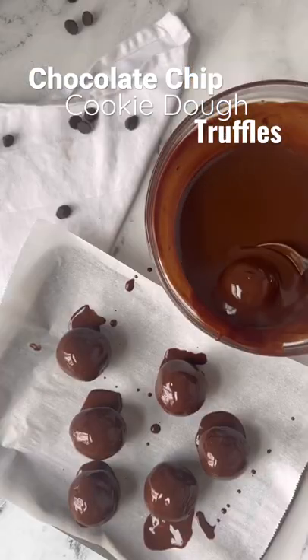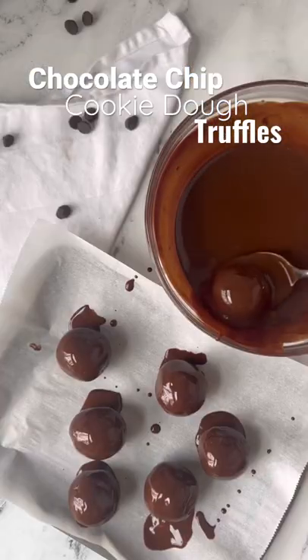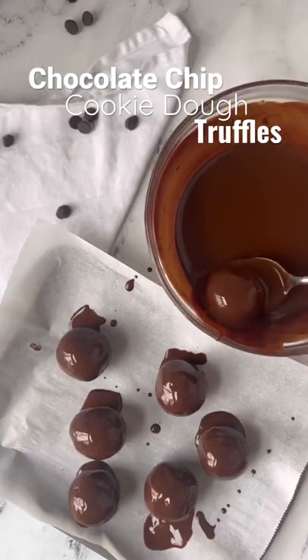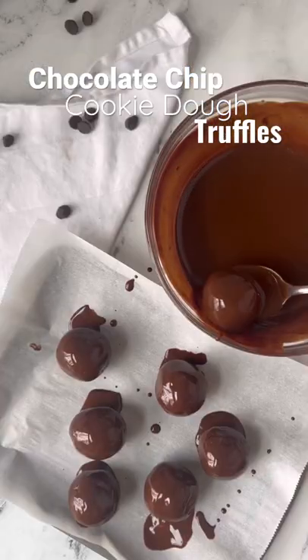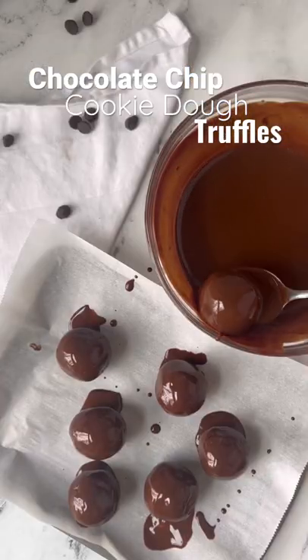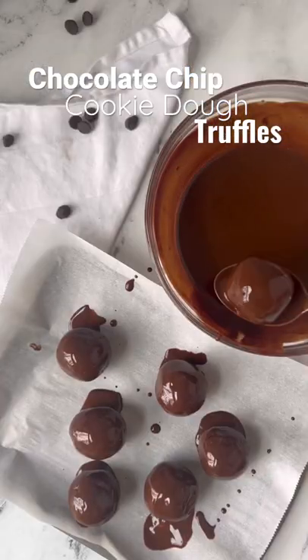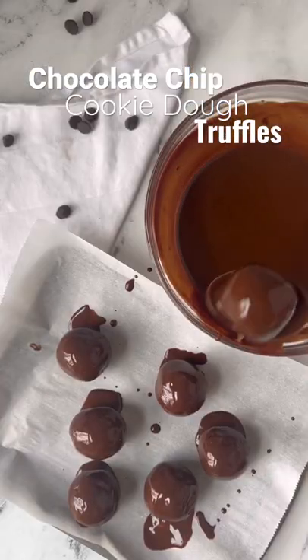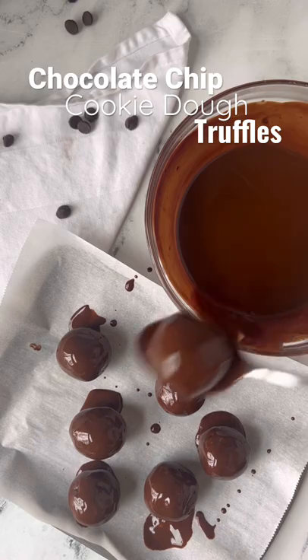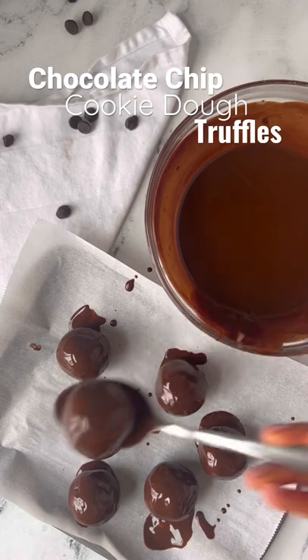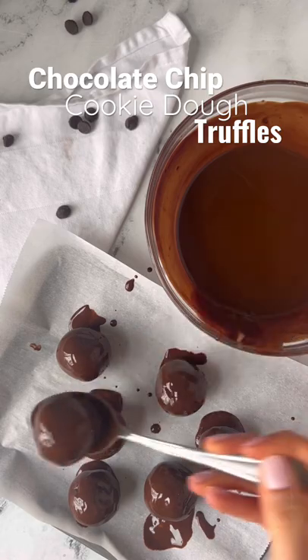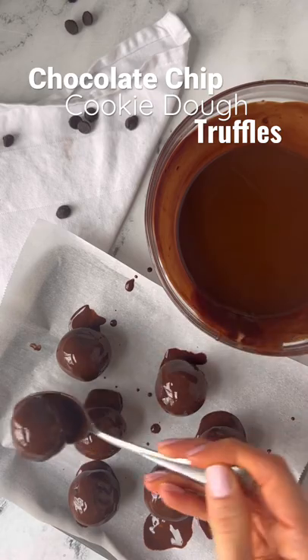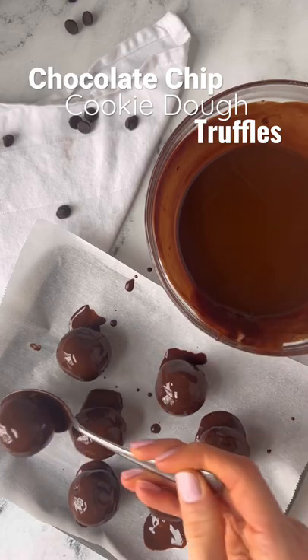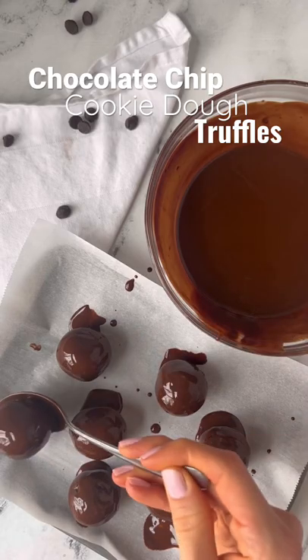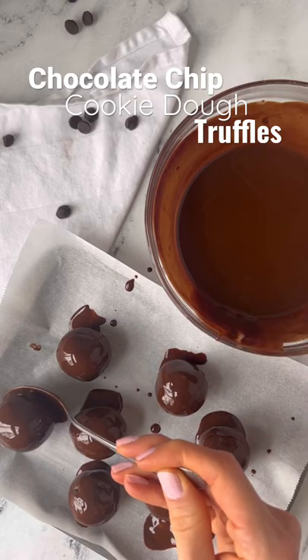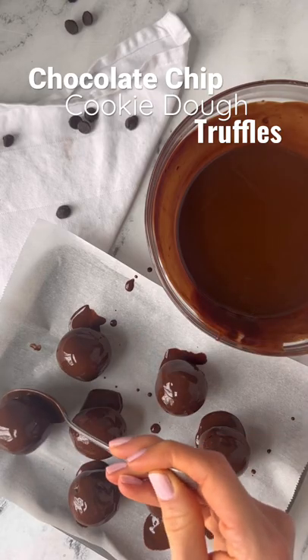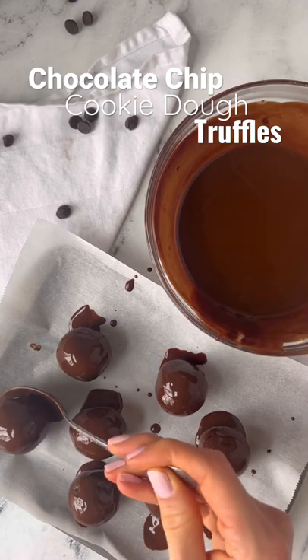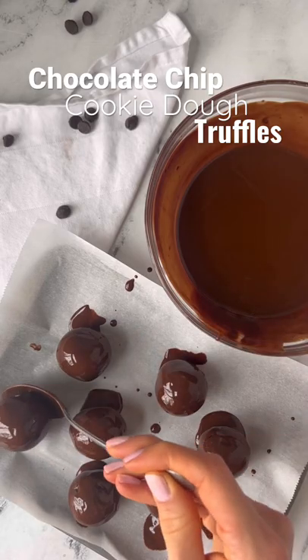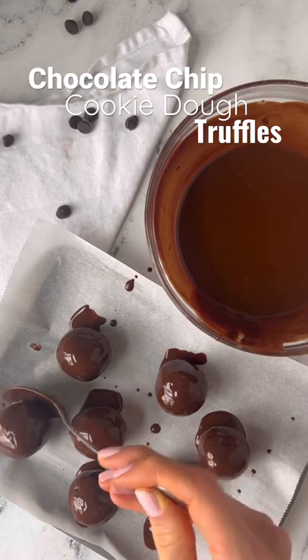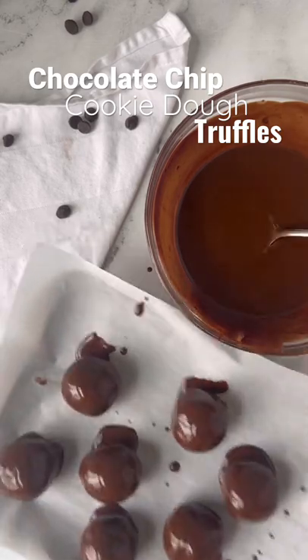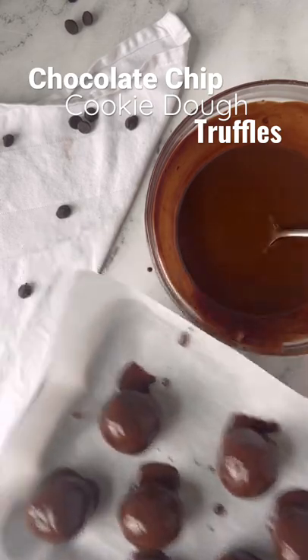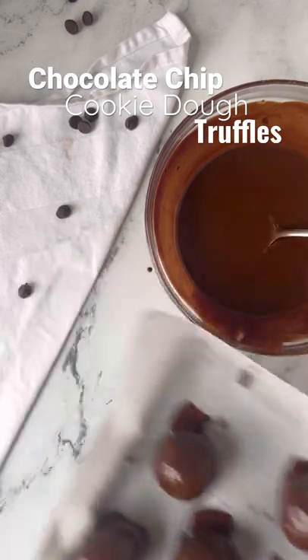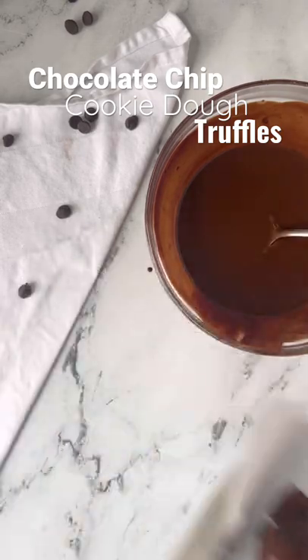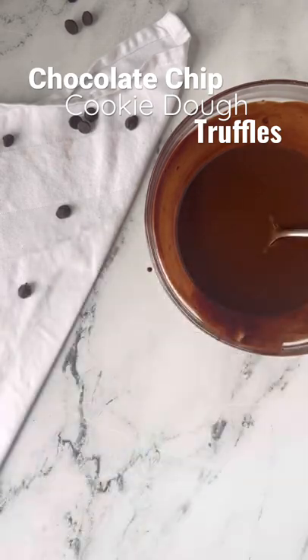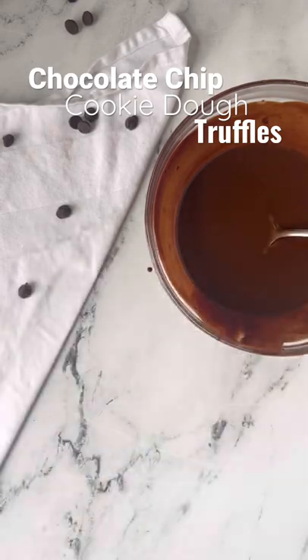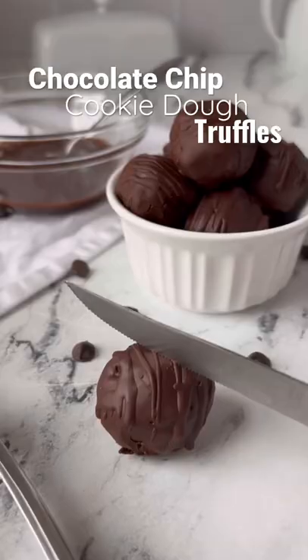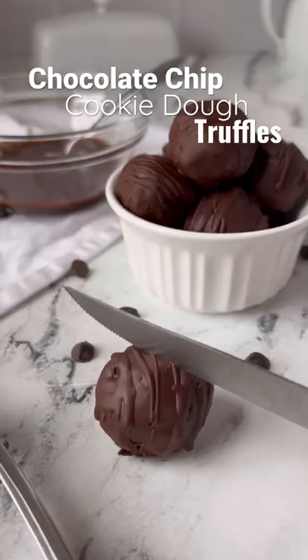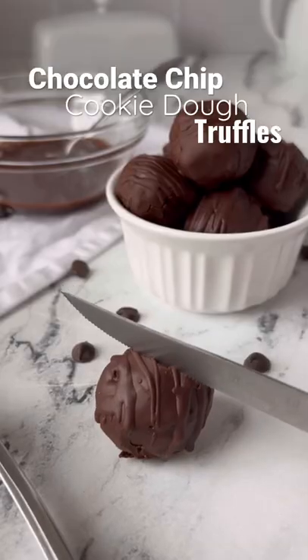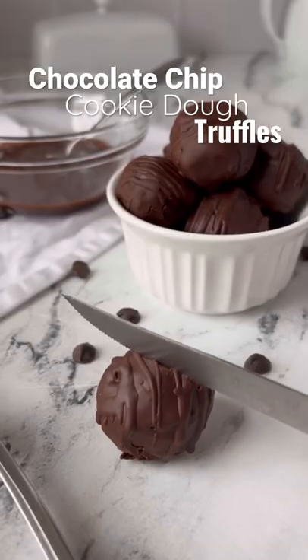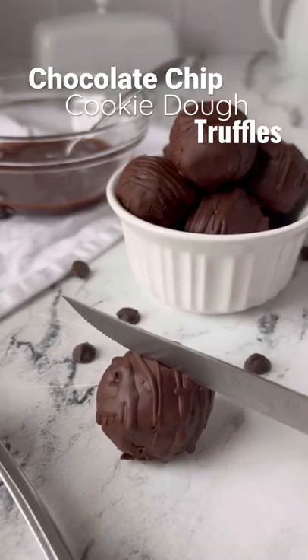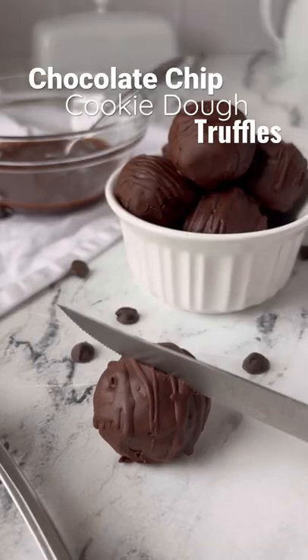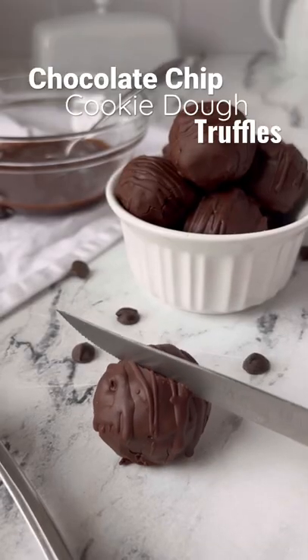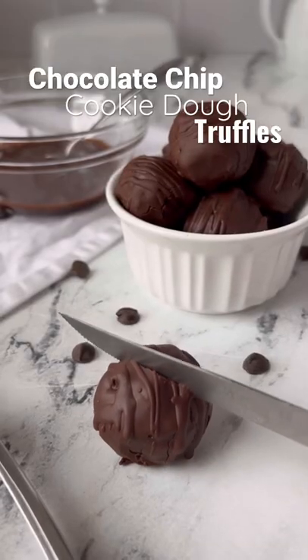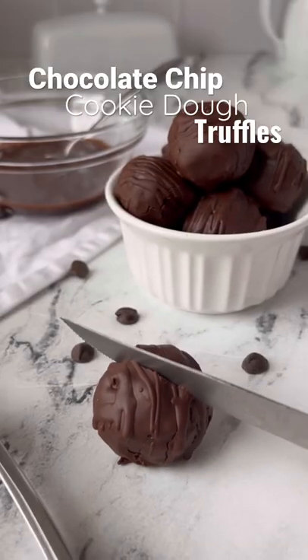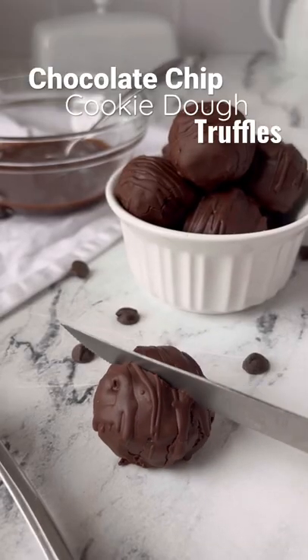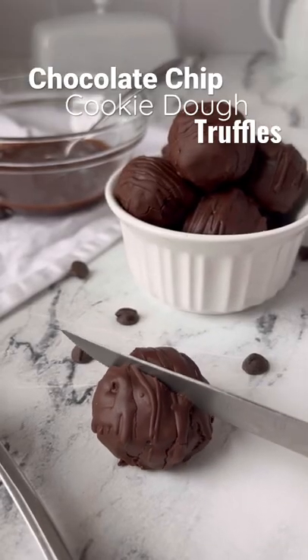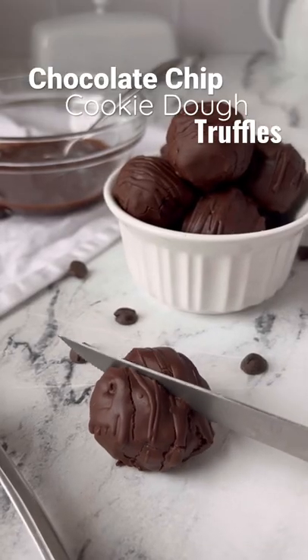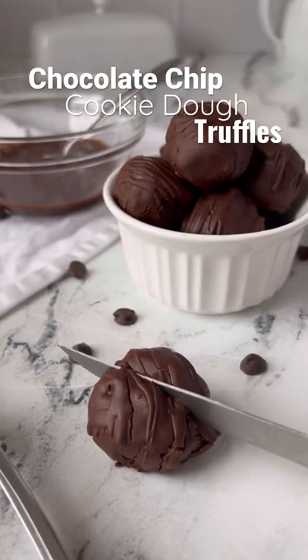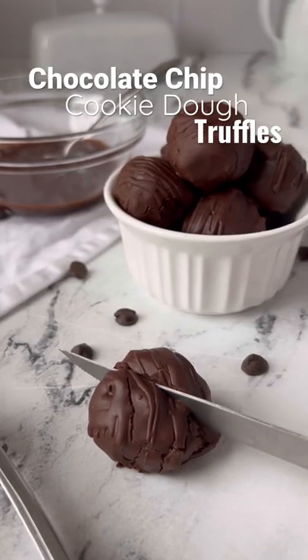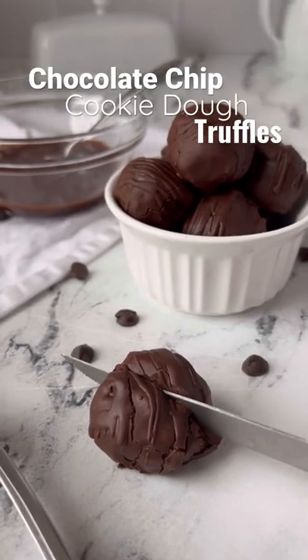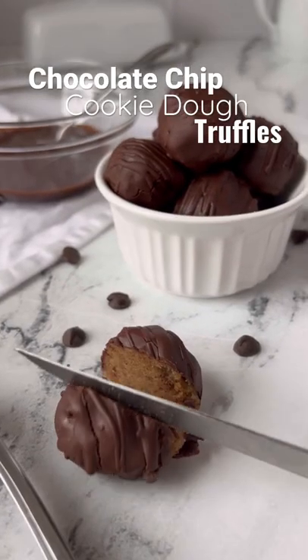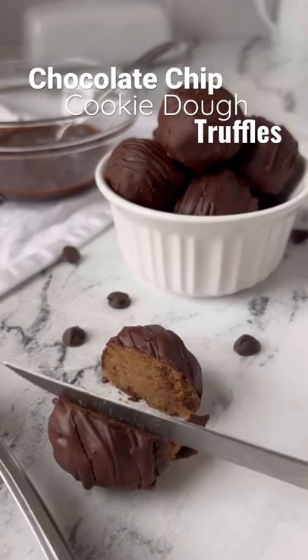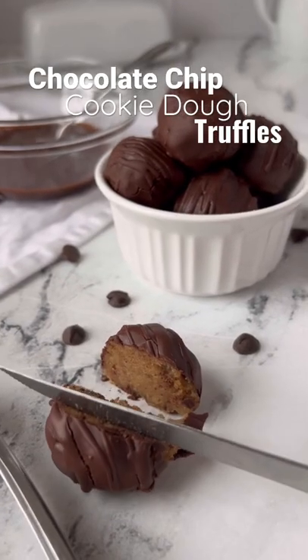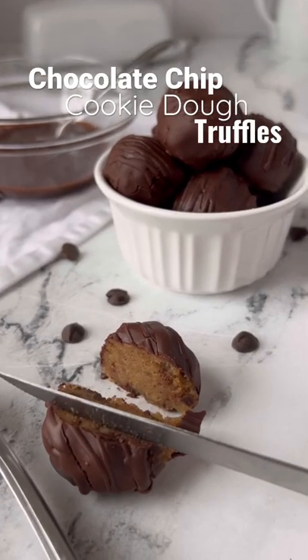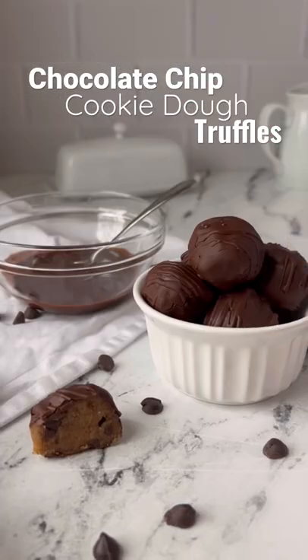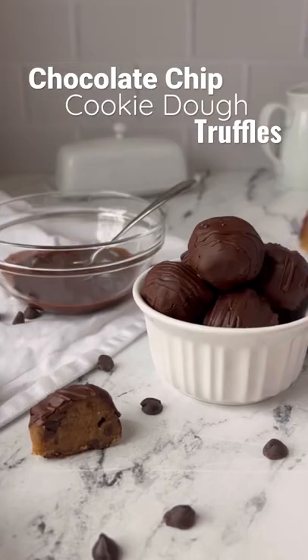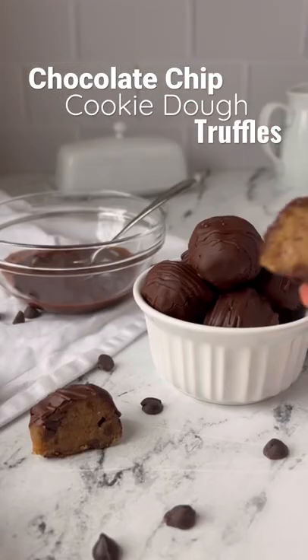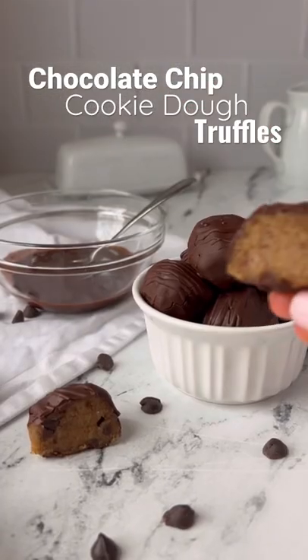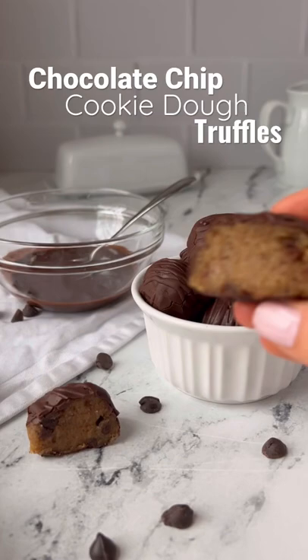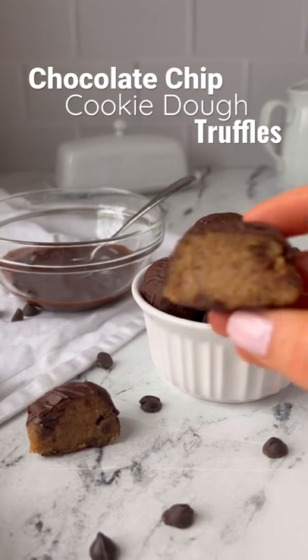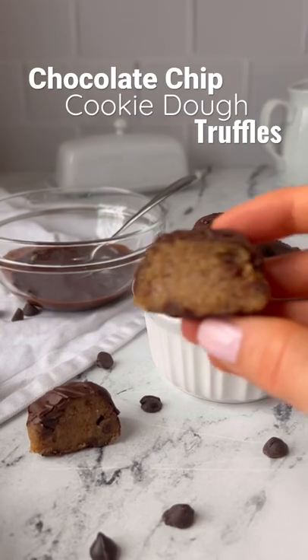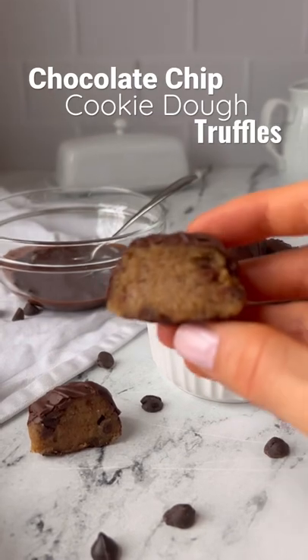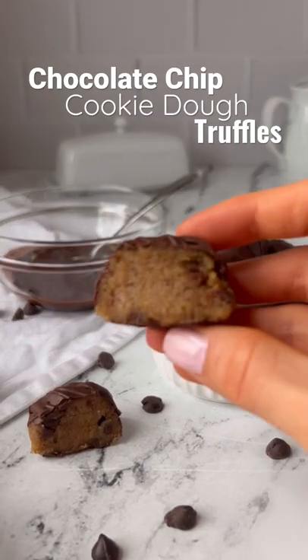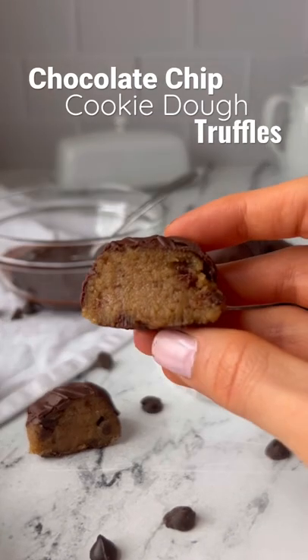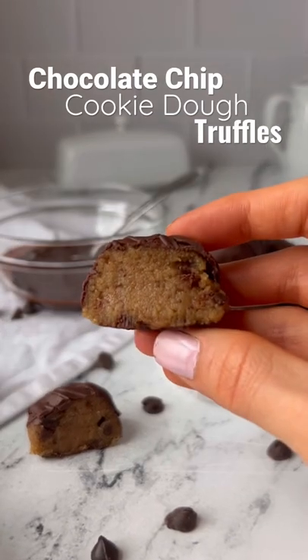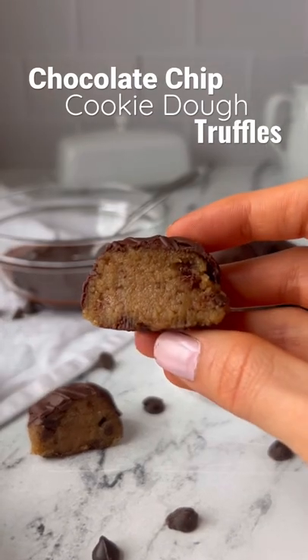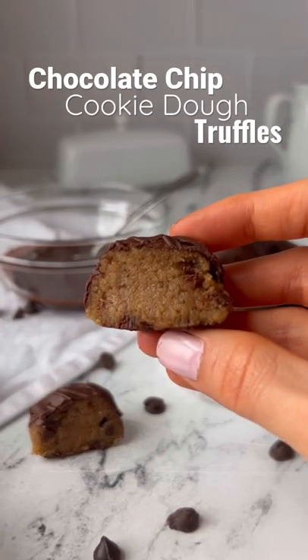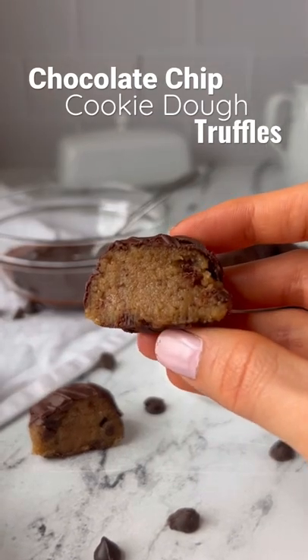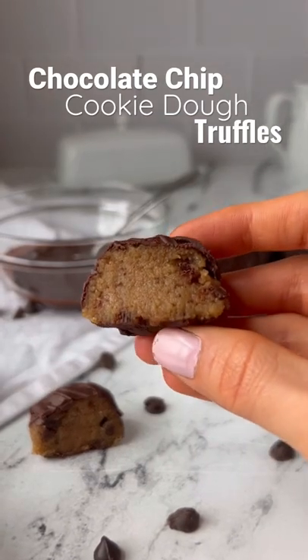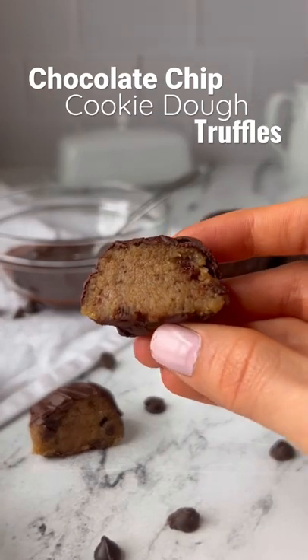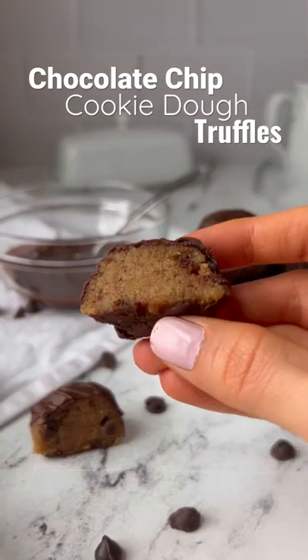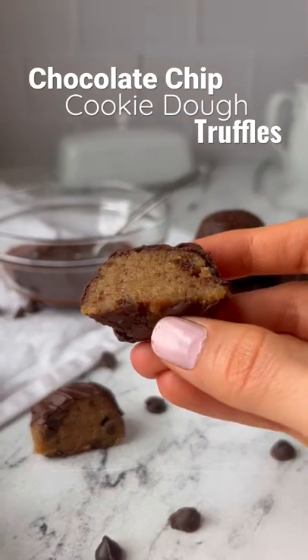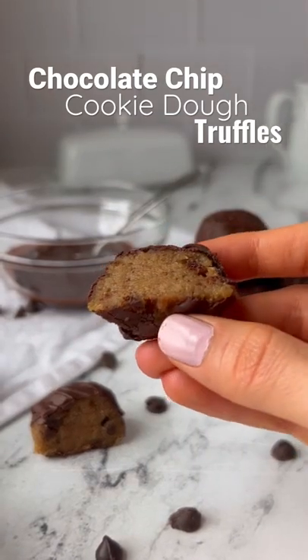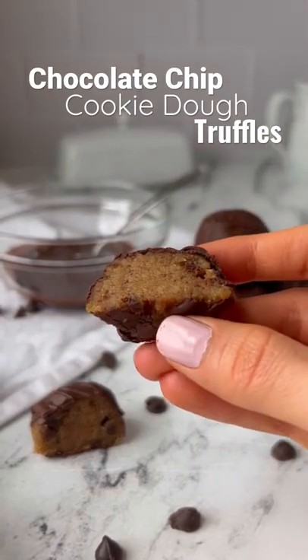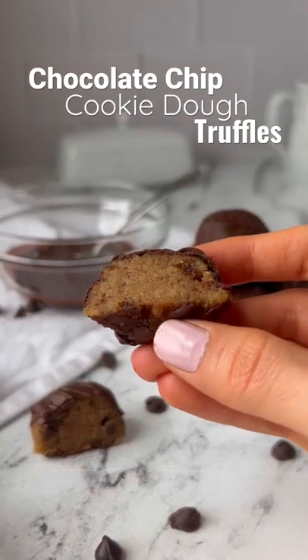Once the cookie dough balls are hardened, cover them in melted chocolate and place them back in the freezer until the chocolate hardens. Then you're ready to enjoy these truffles.